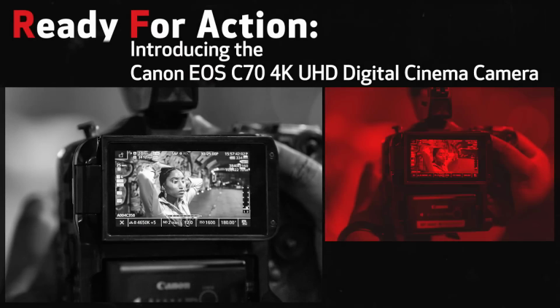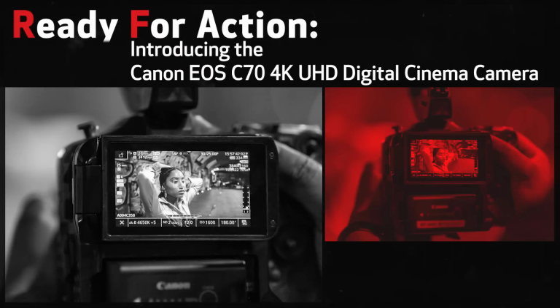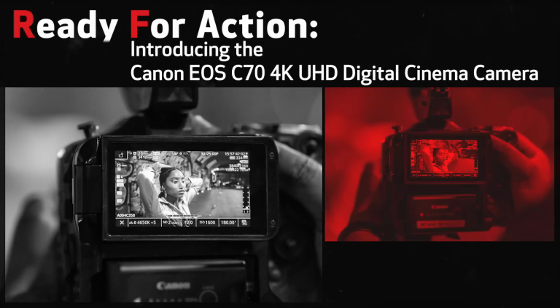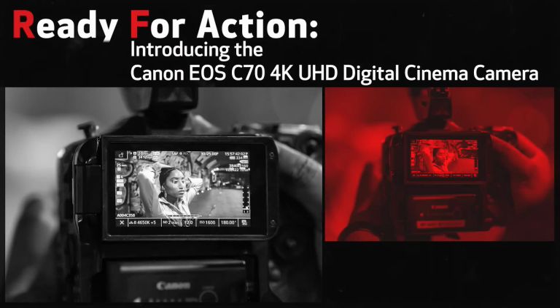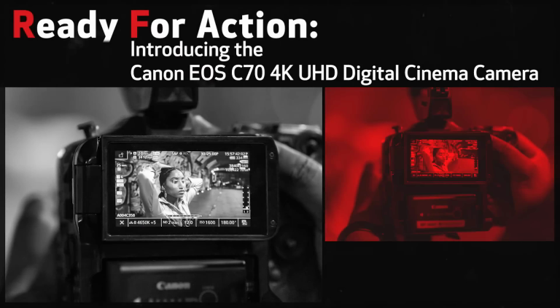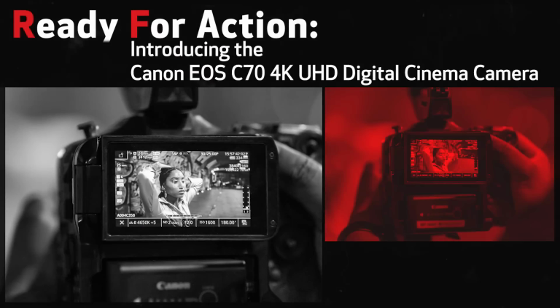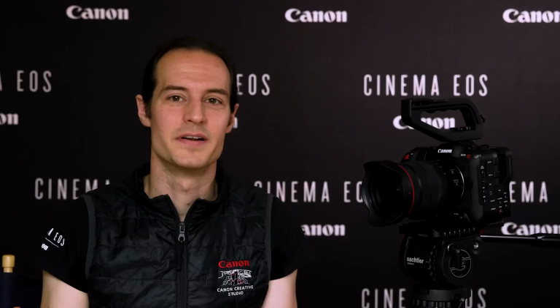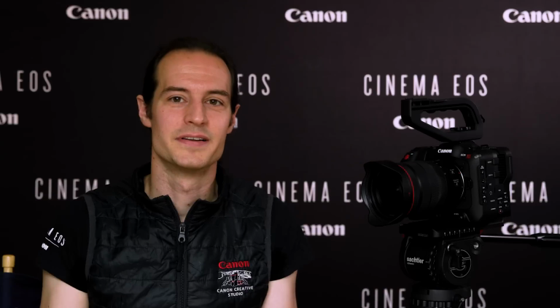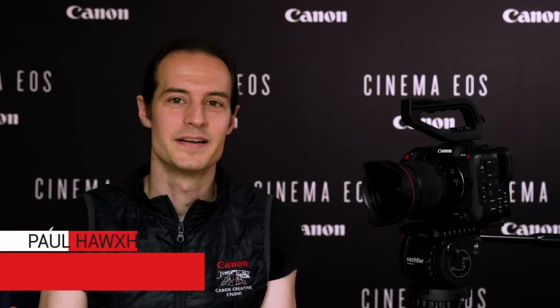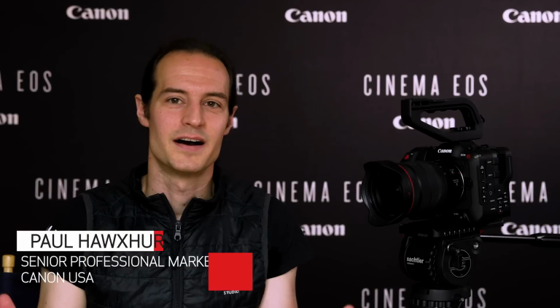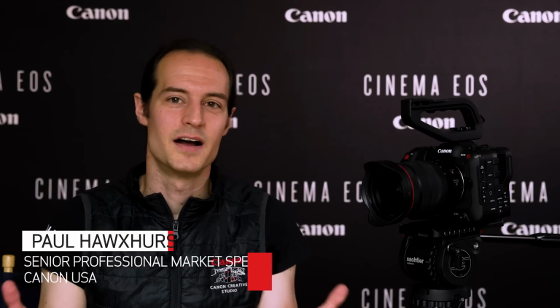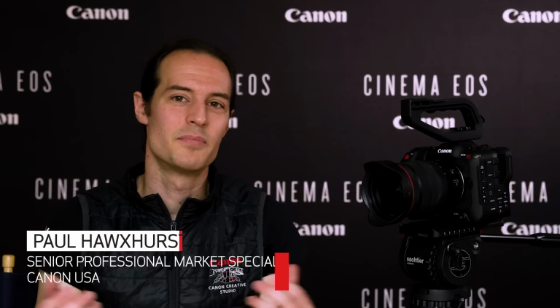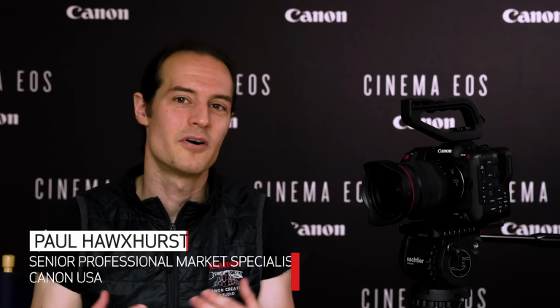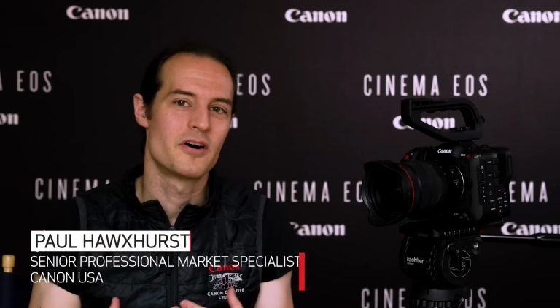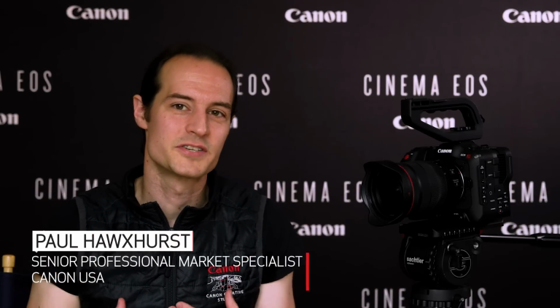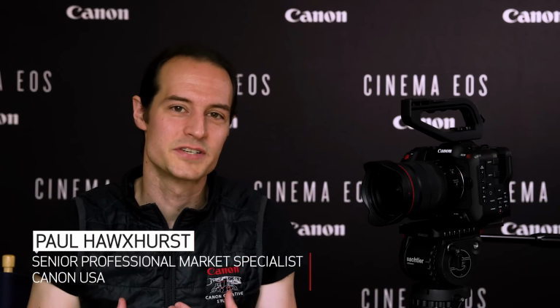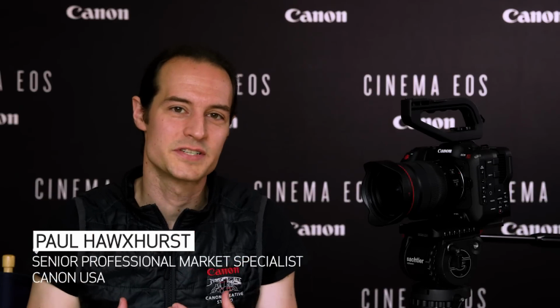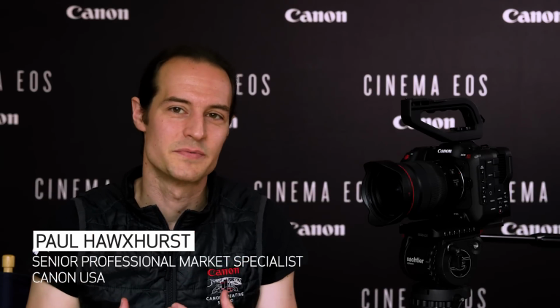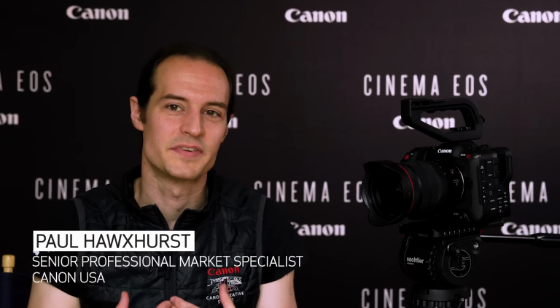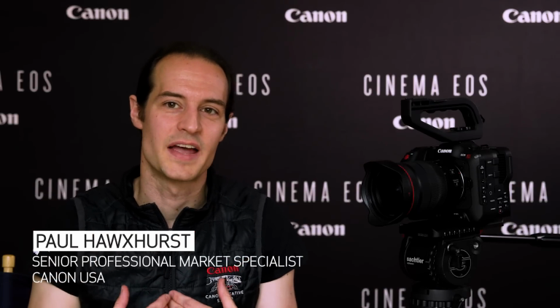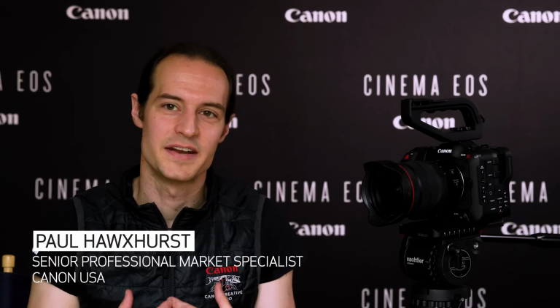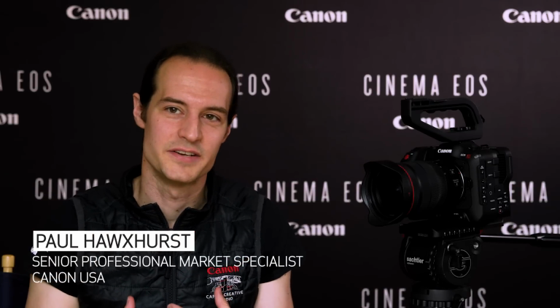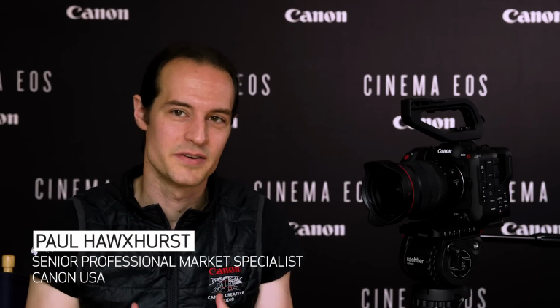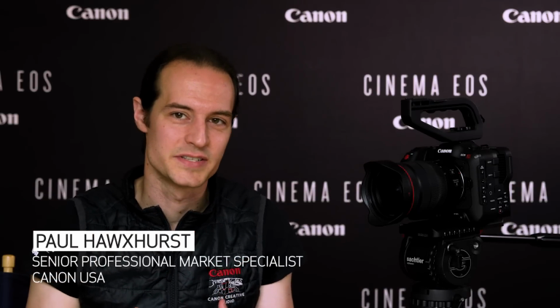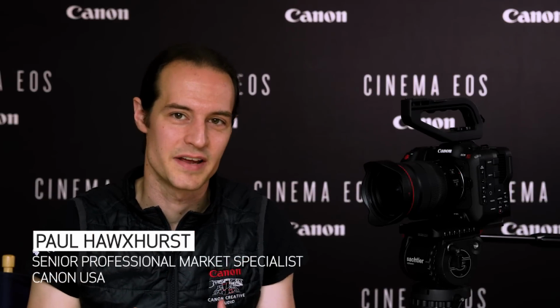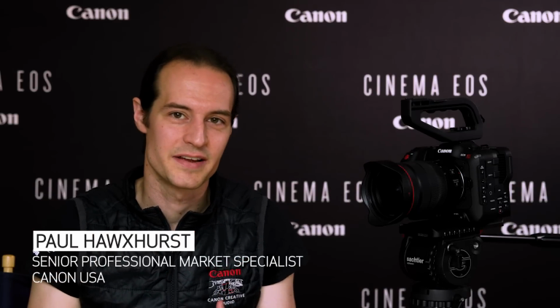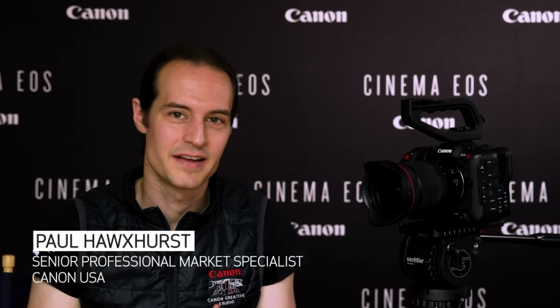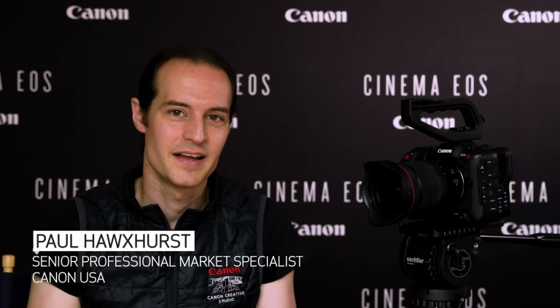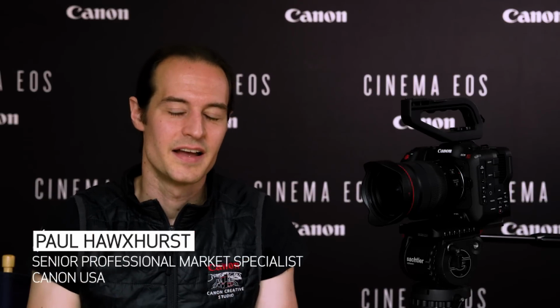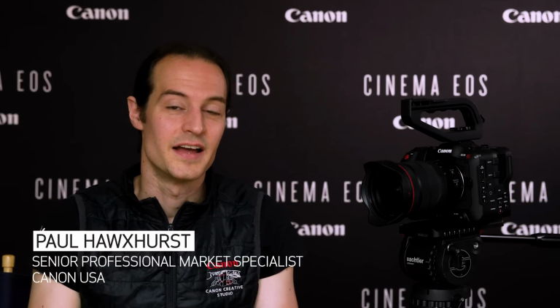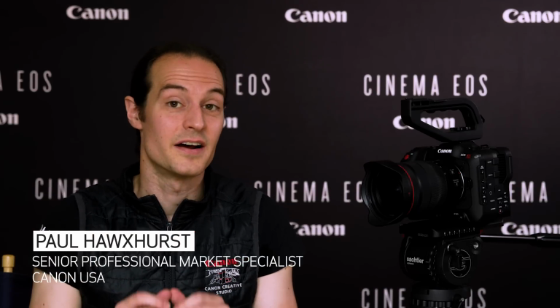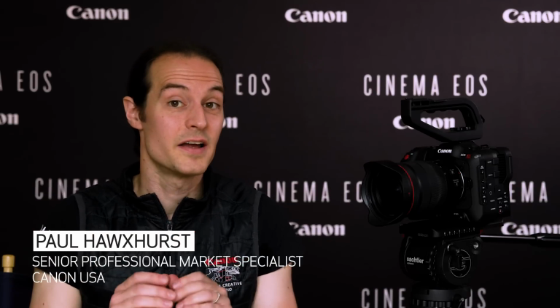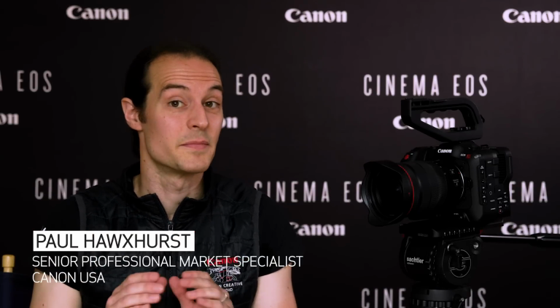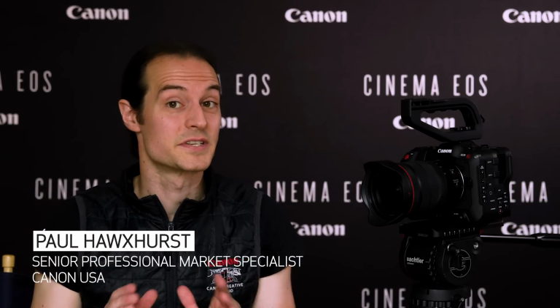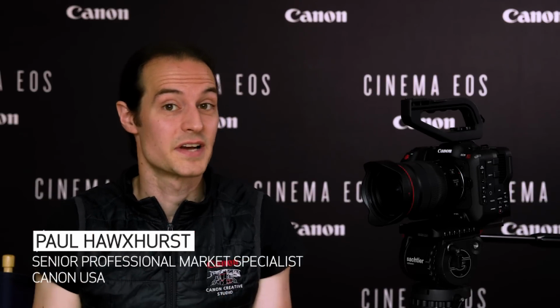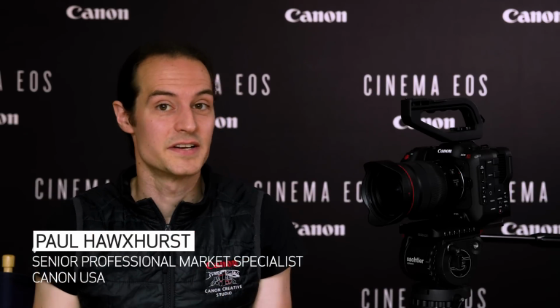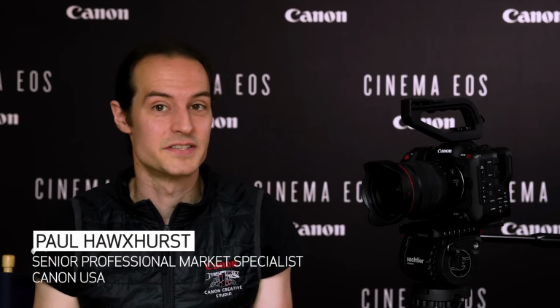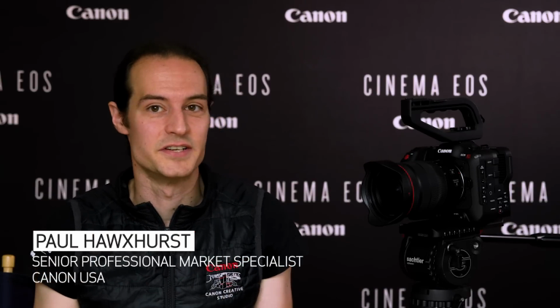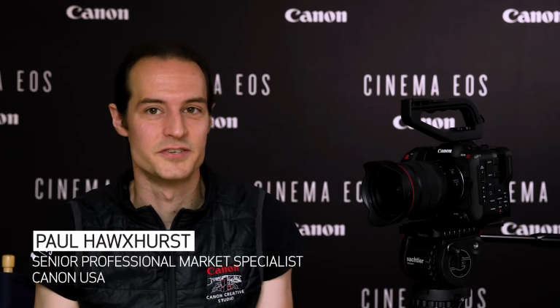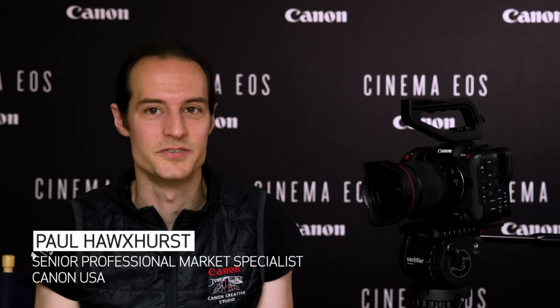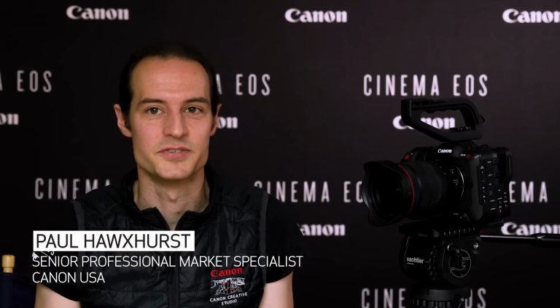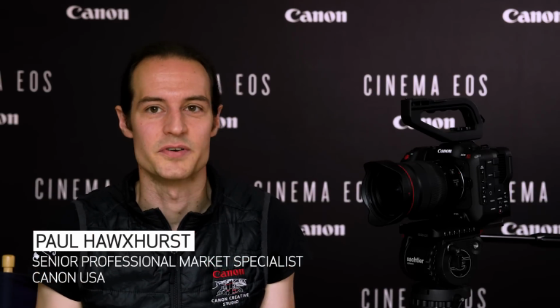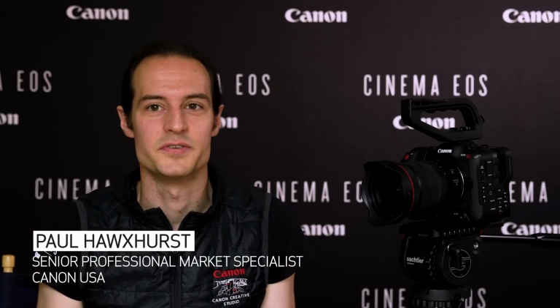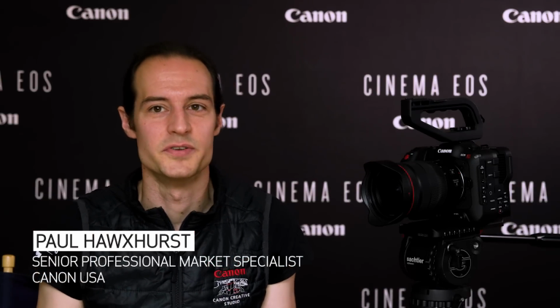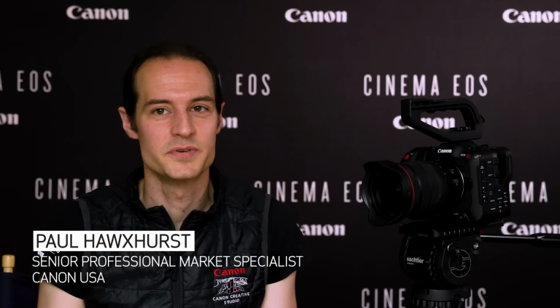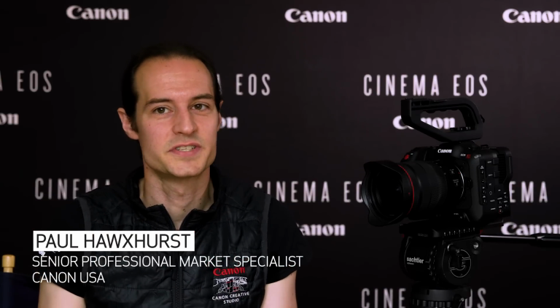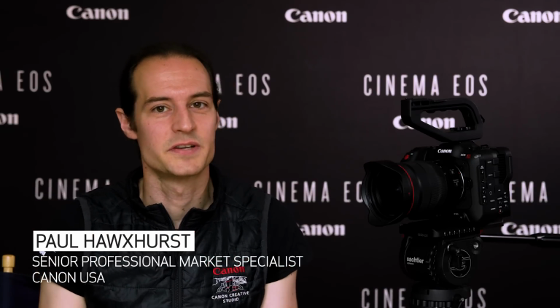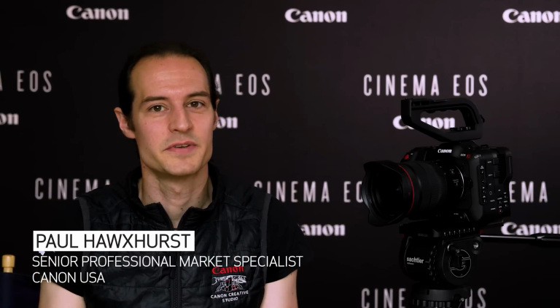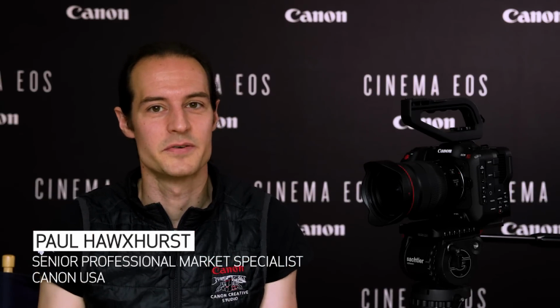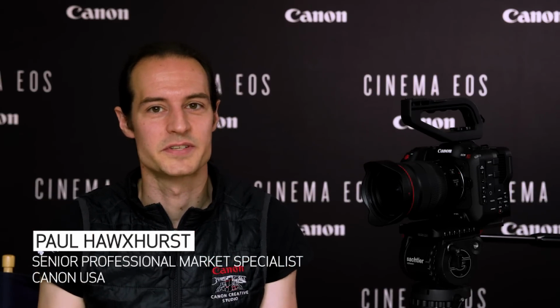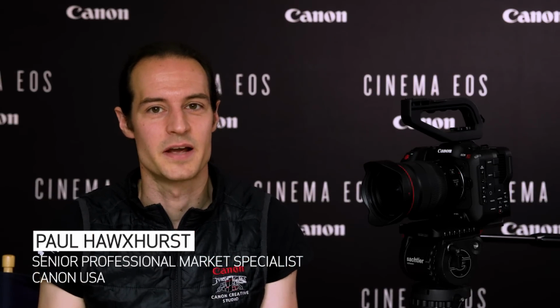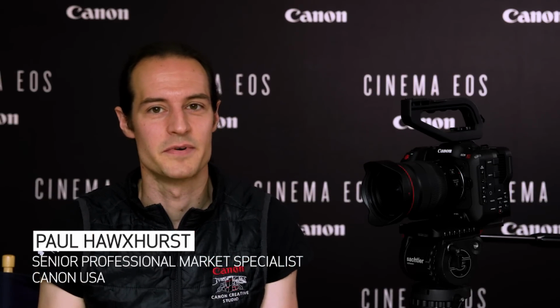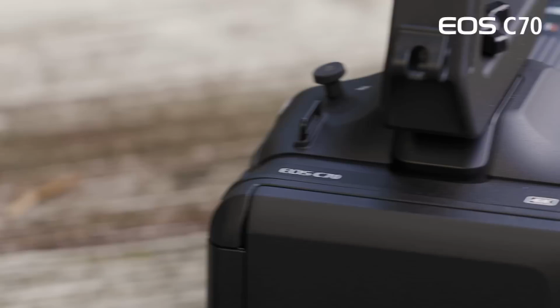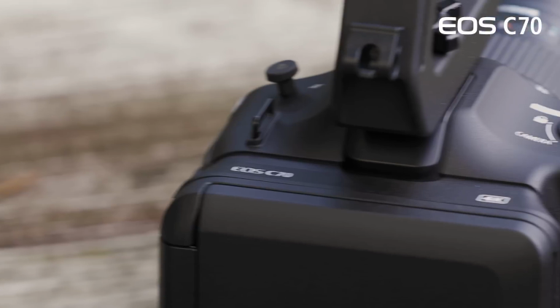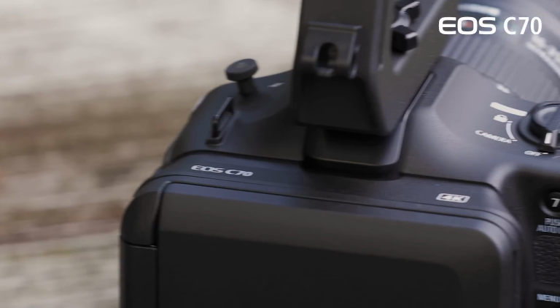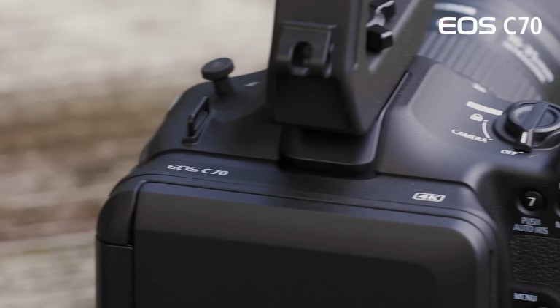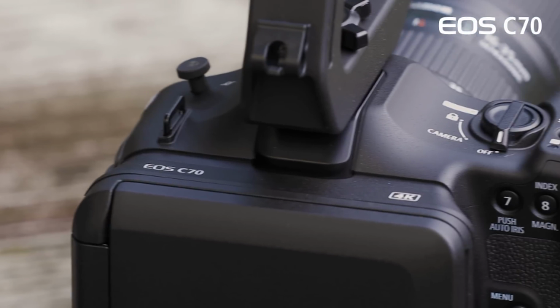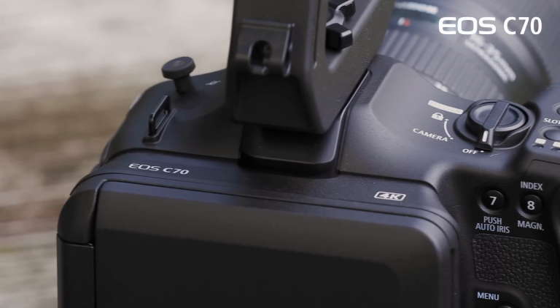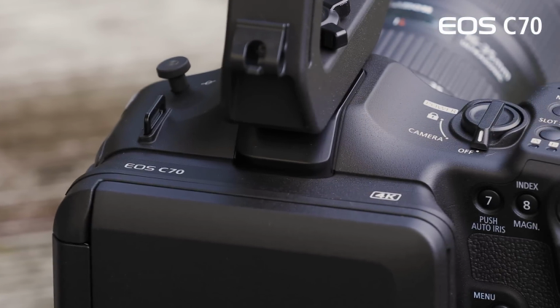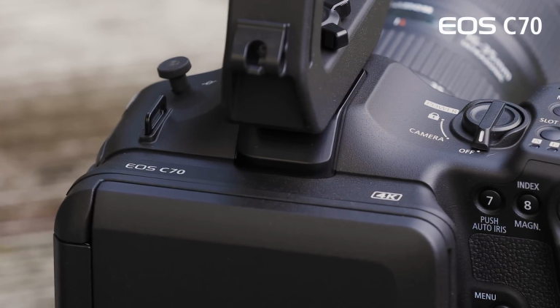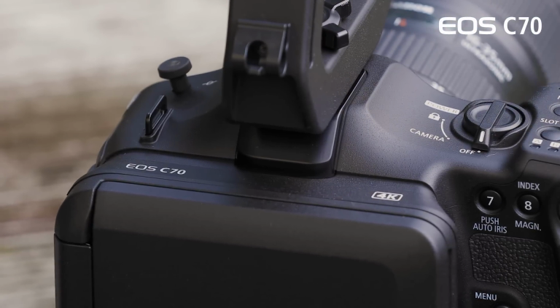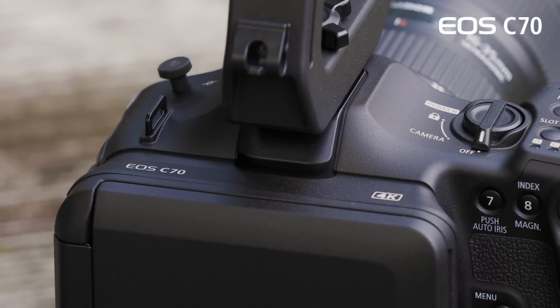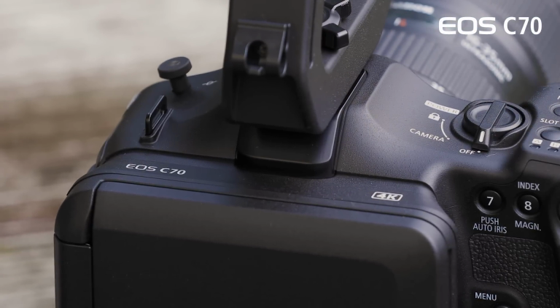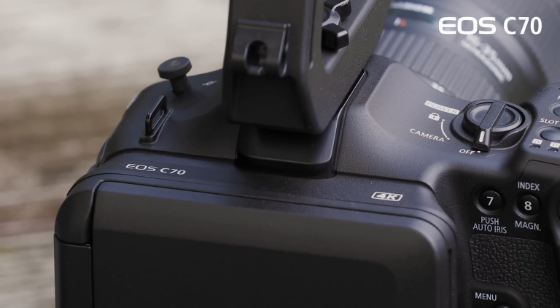Hi everyone, I'm Paul Hawkshurst with Canon USA, and I am excited to introduce our newest cinema EOS camera, the EOS C70.